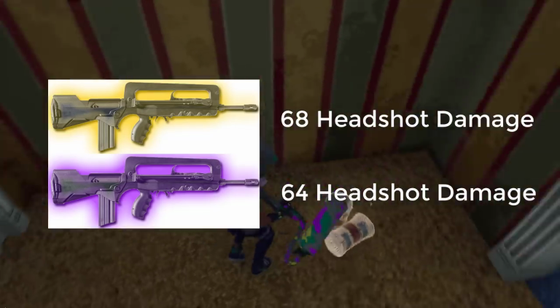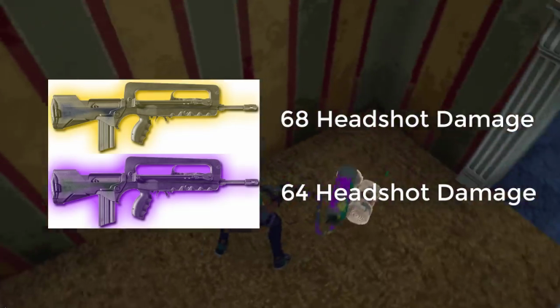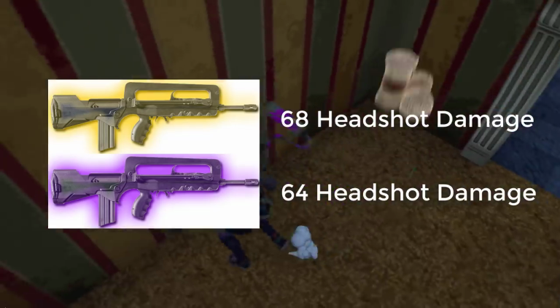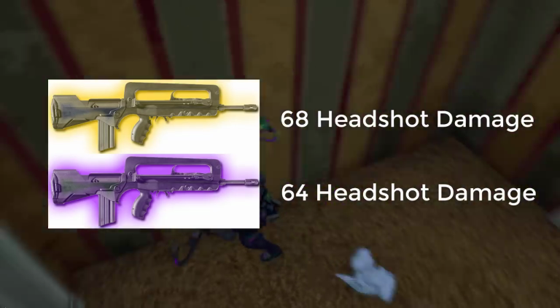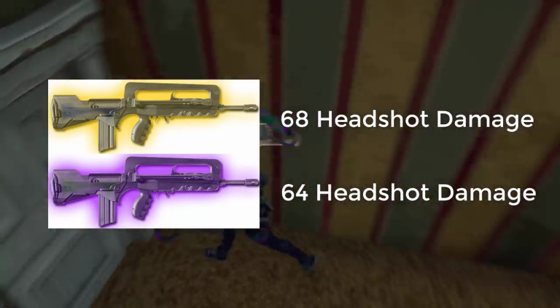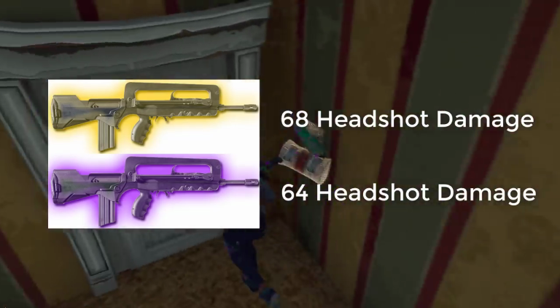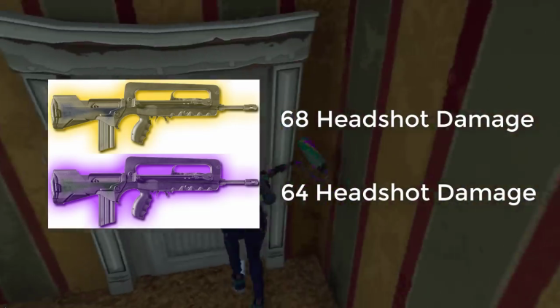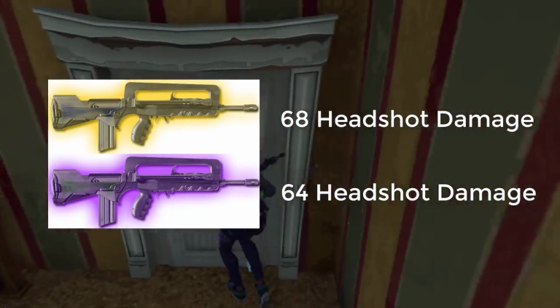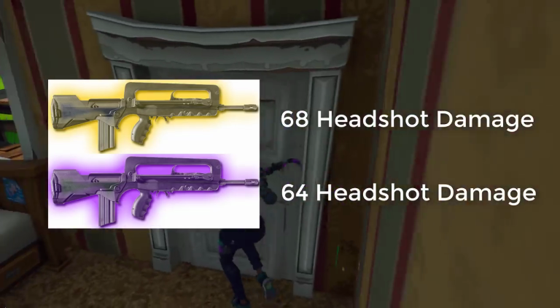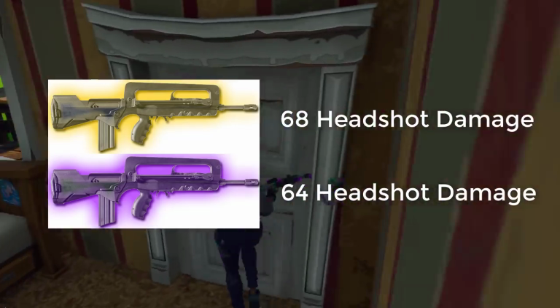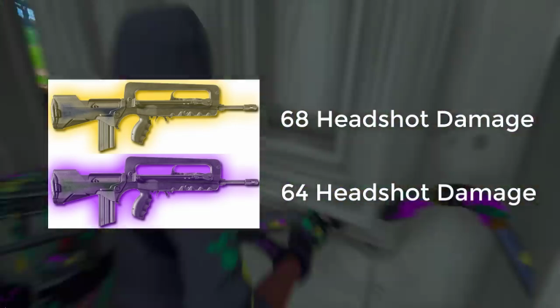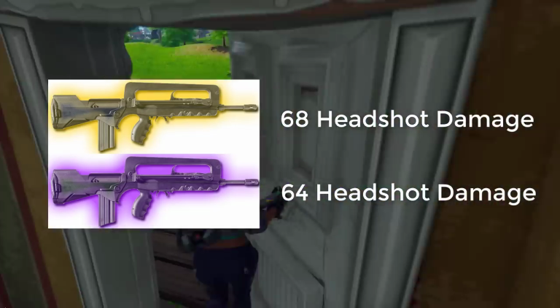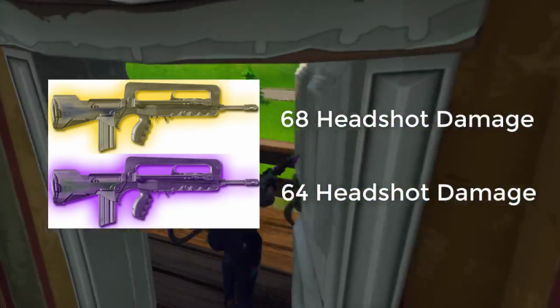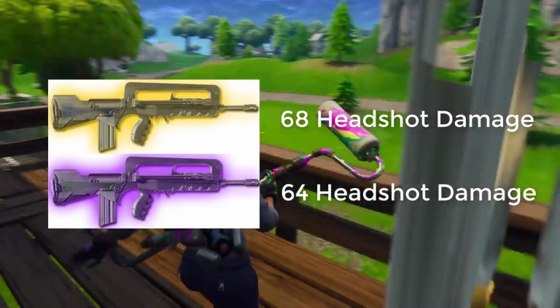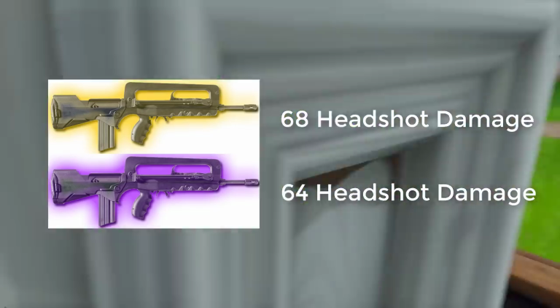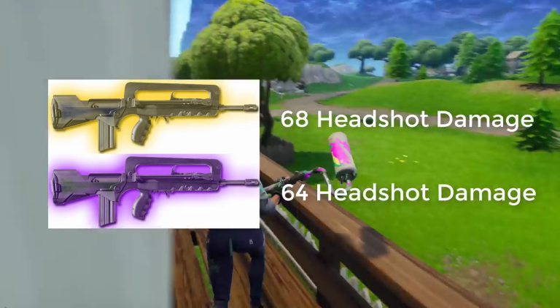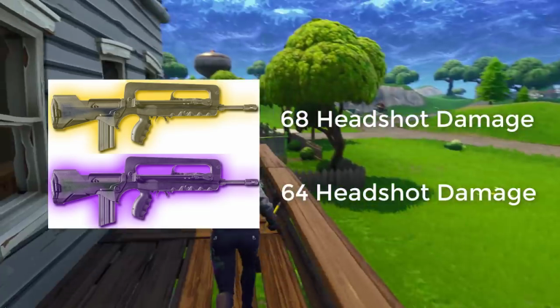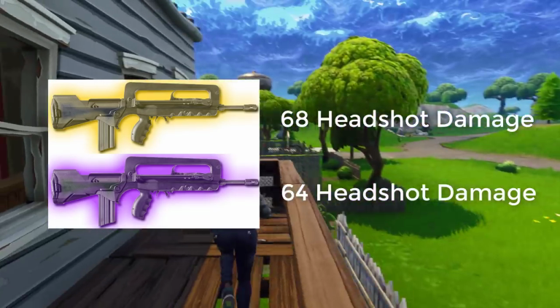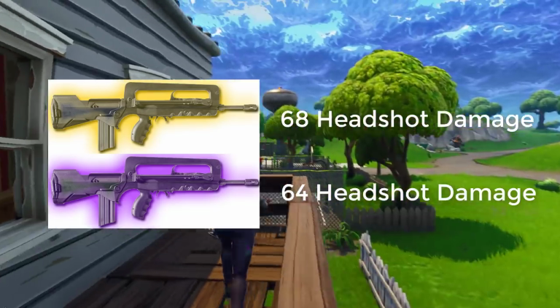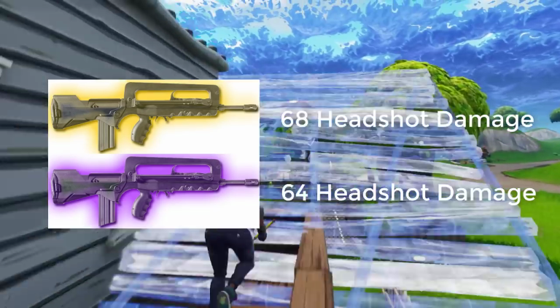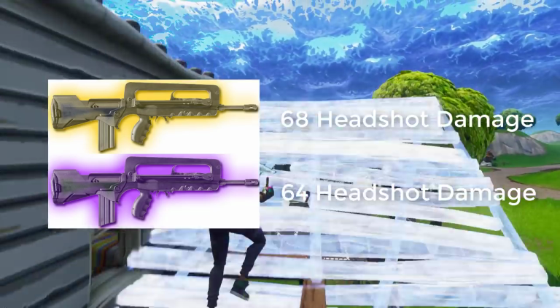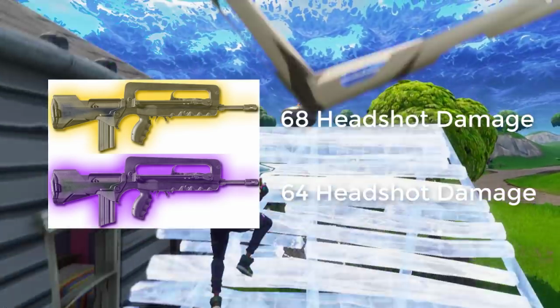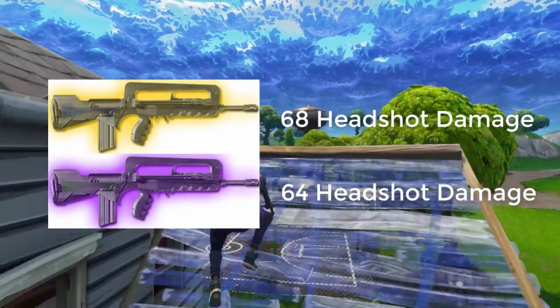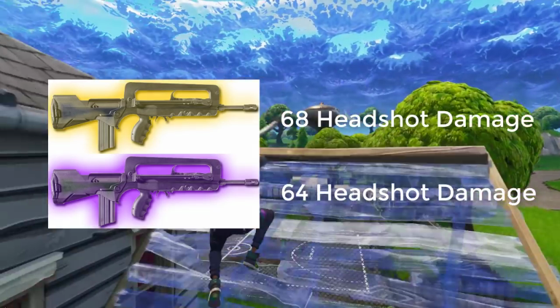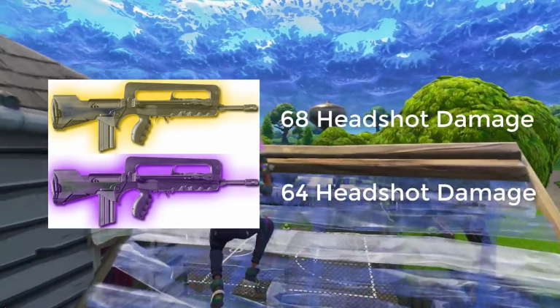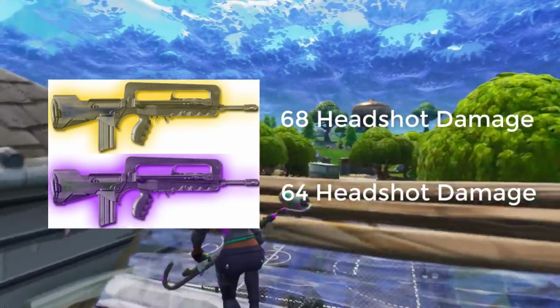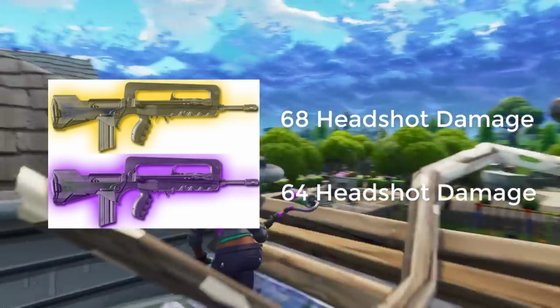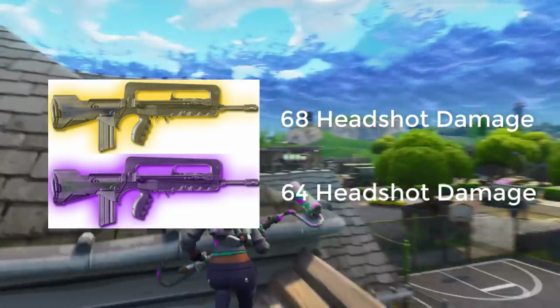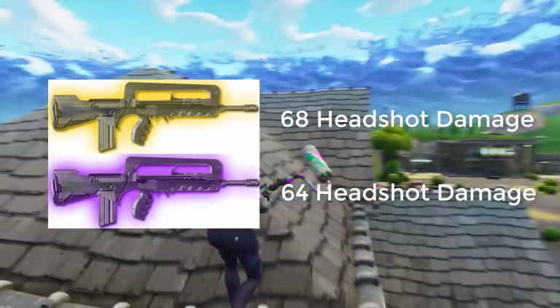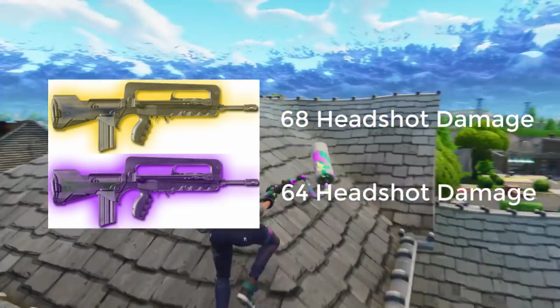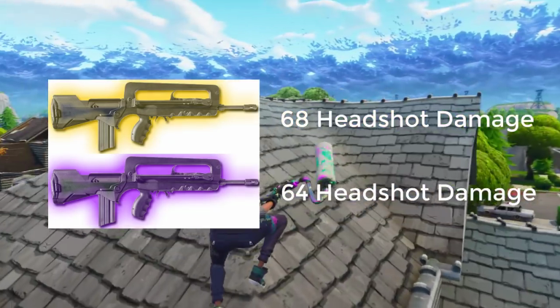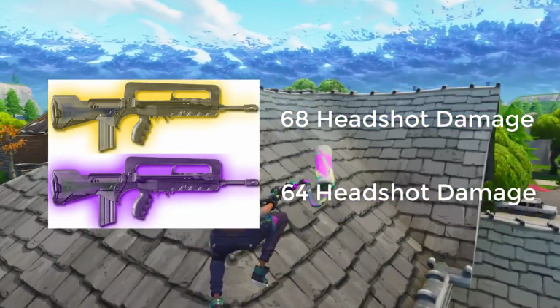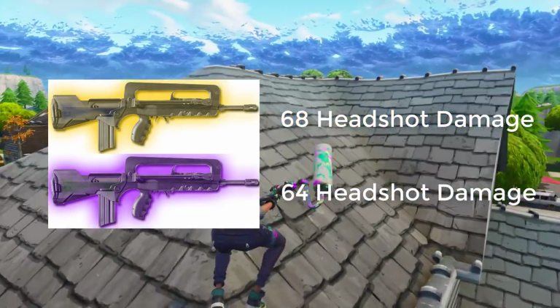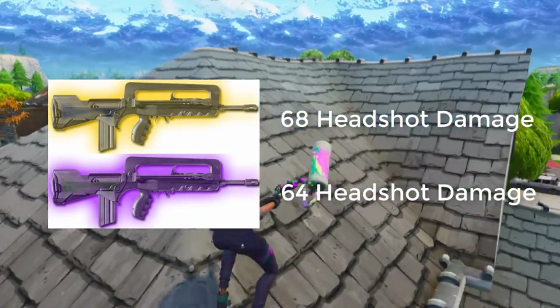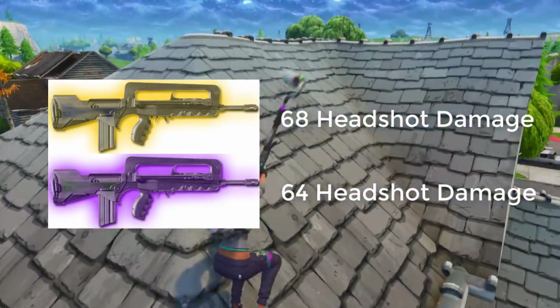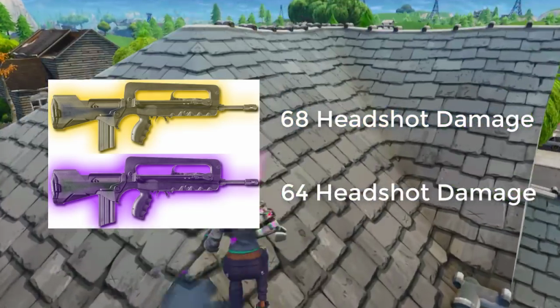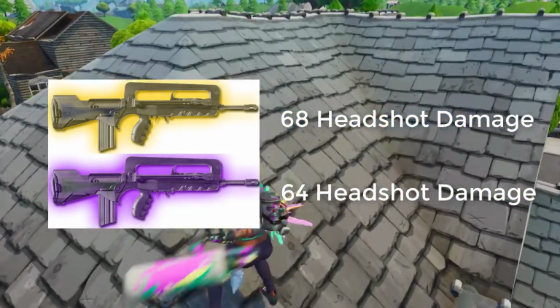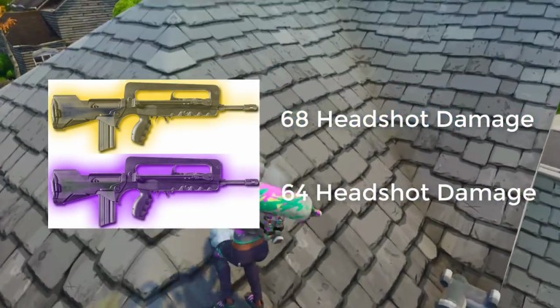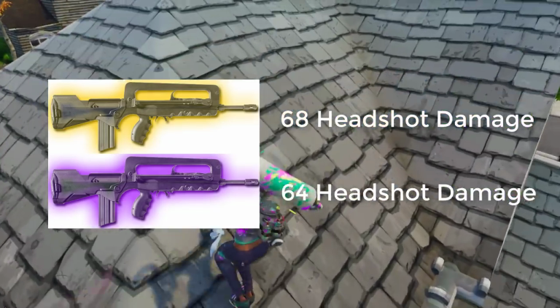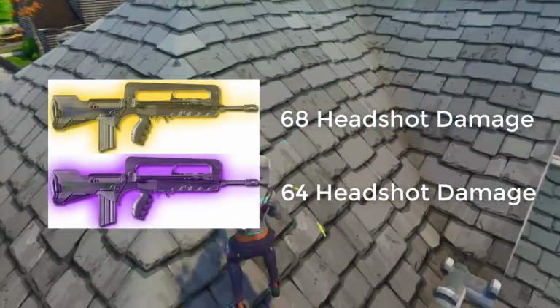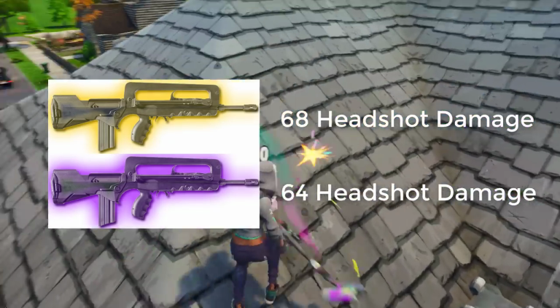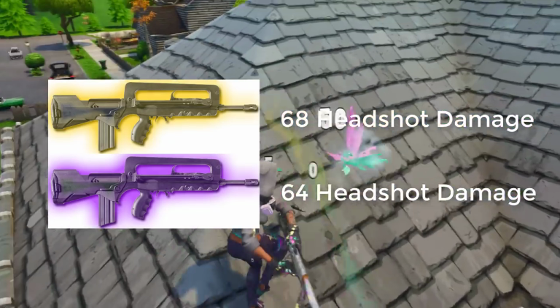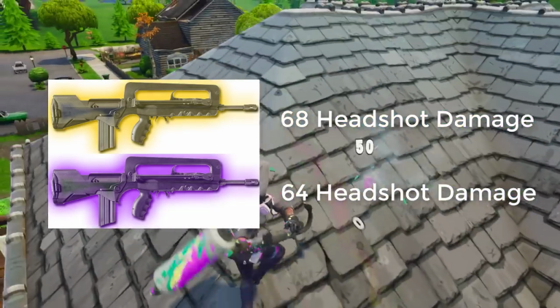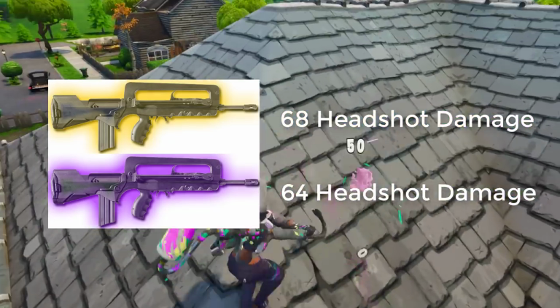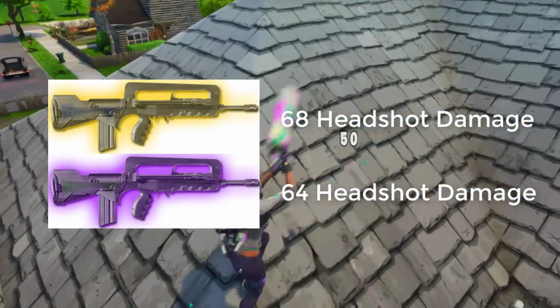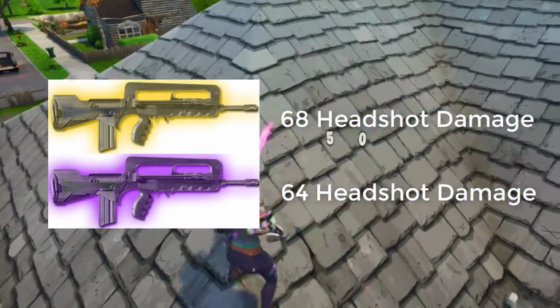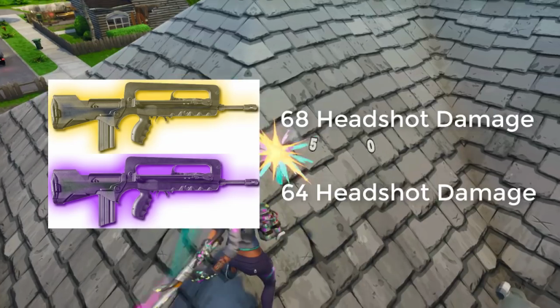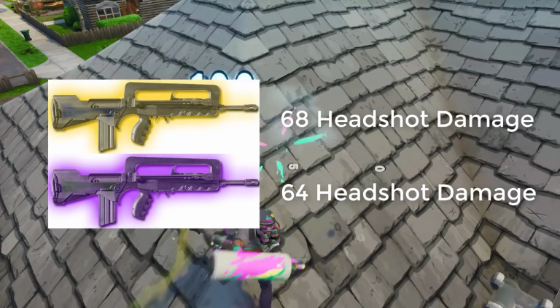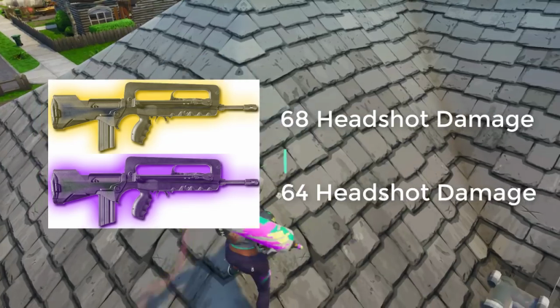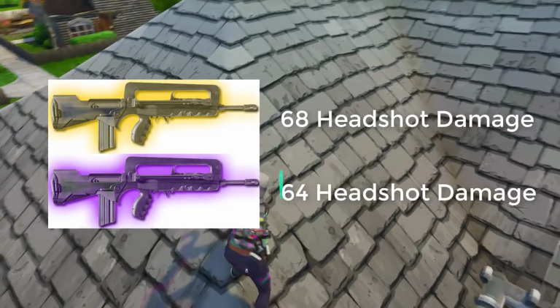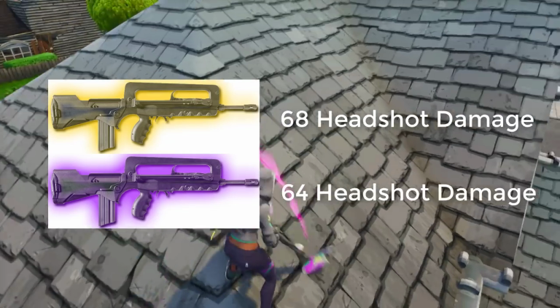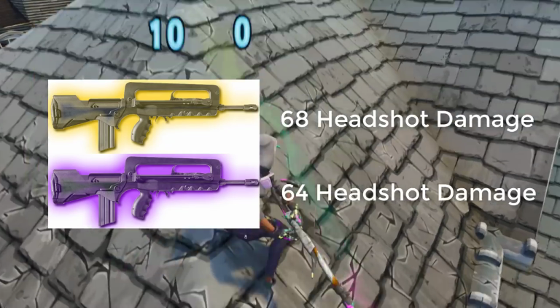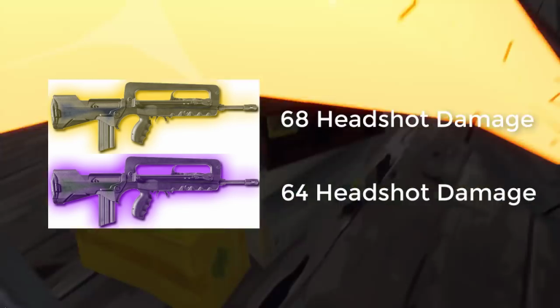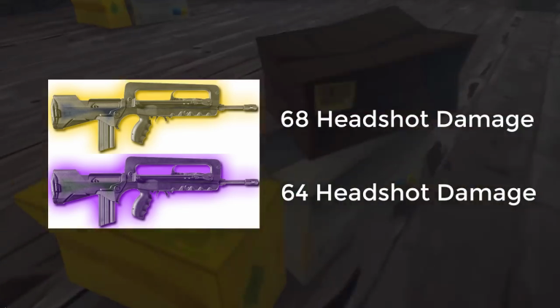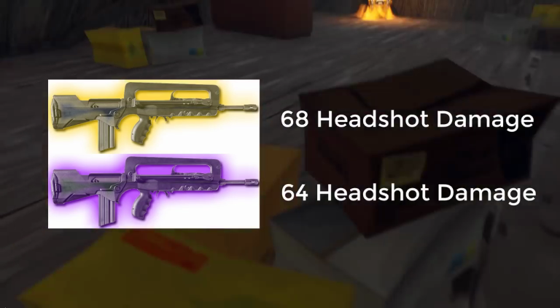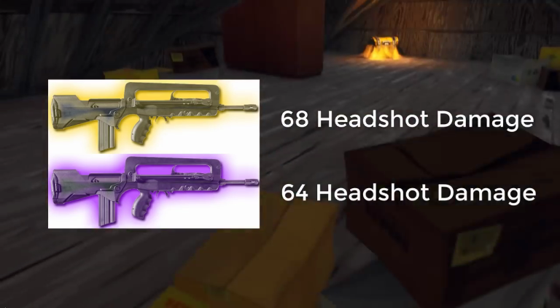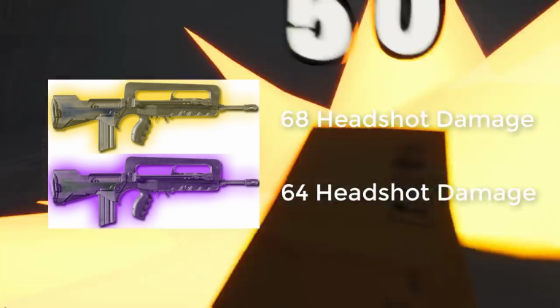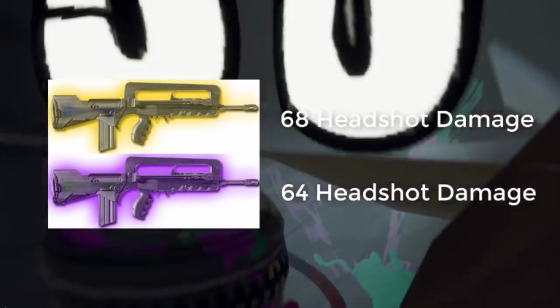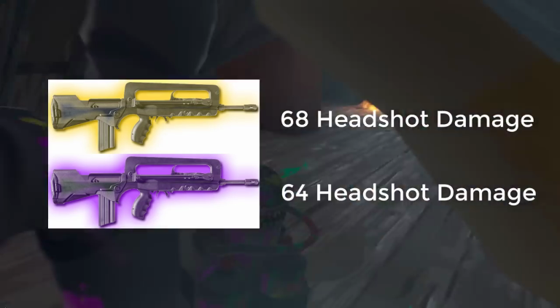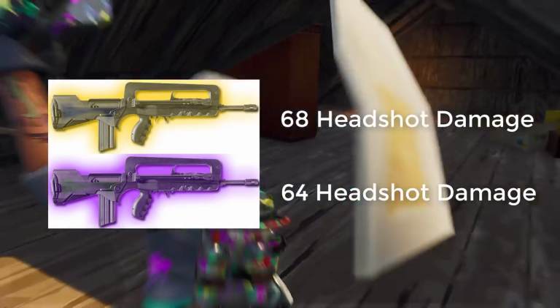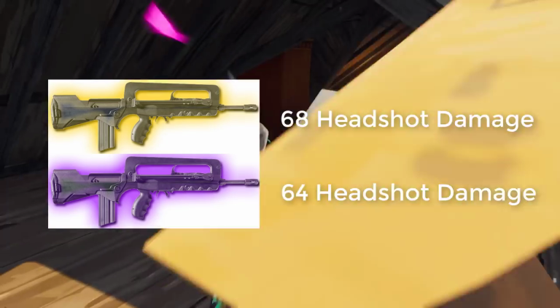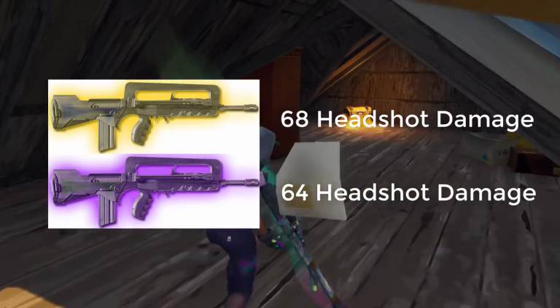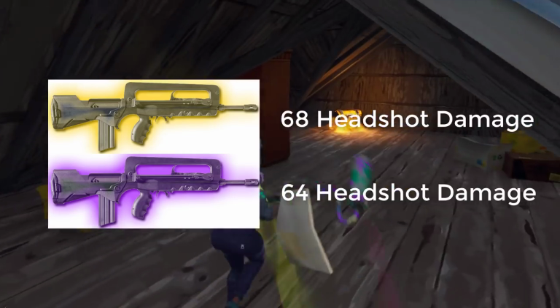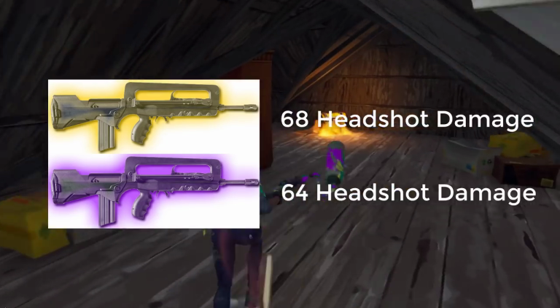The legendary version does 33 body damage and 68 headshot damage — you could drop someone so quickly with this thing. It also has a reduced reload speed of 2.3 seconds.